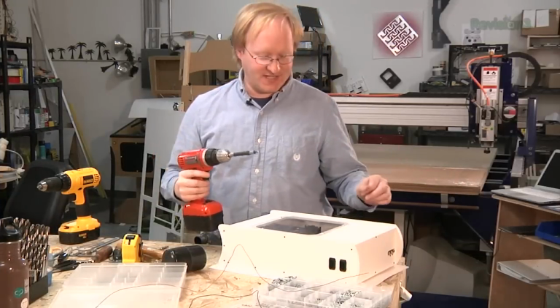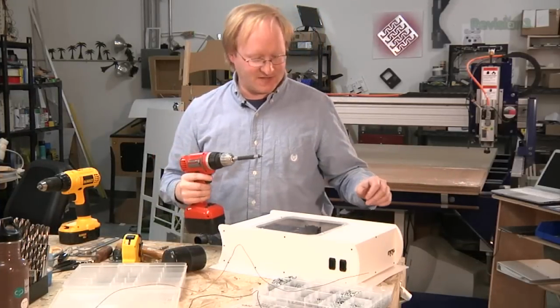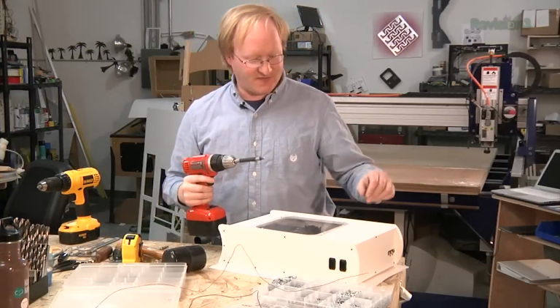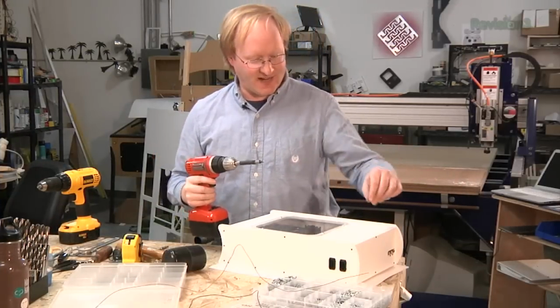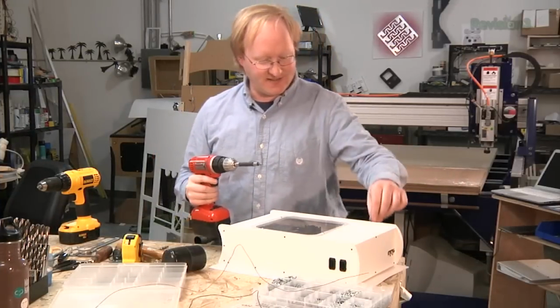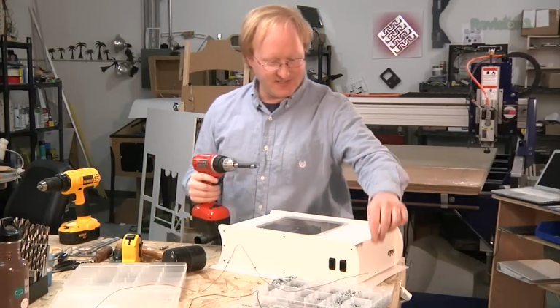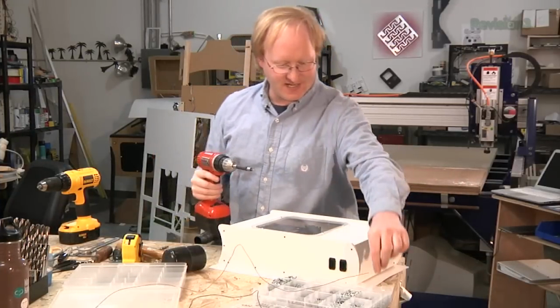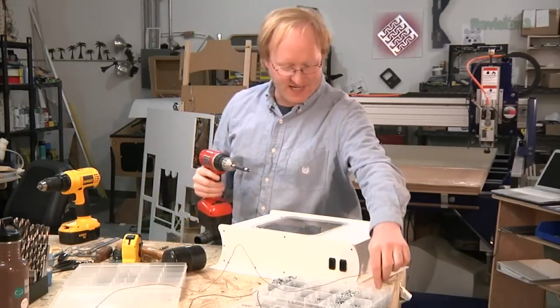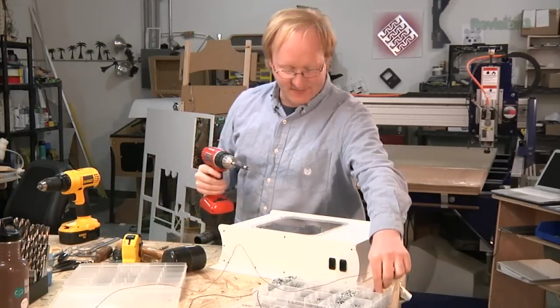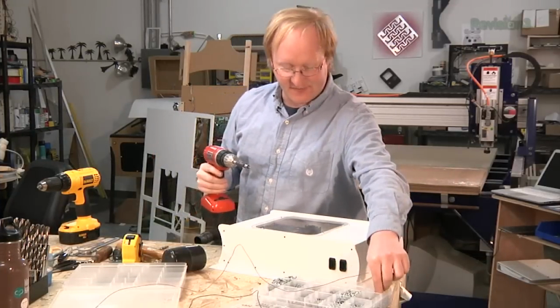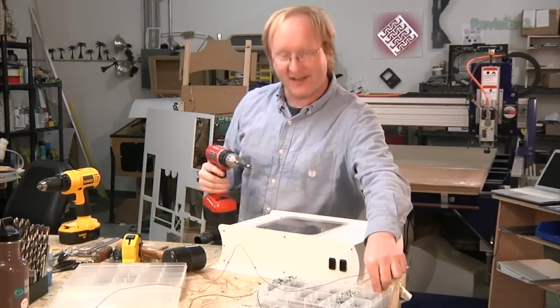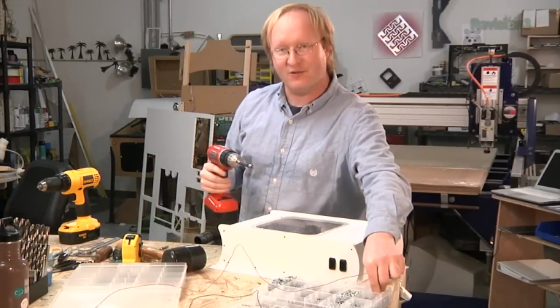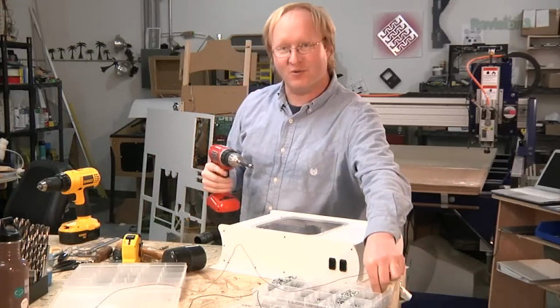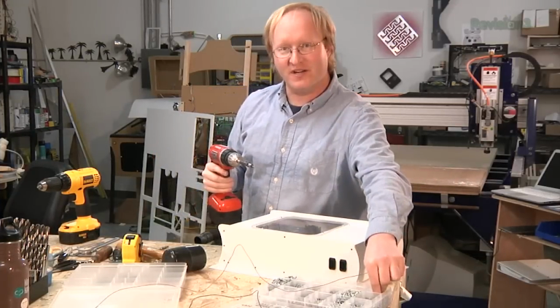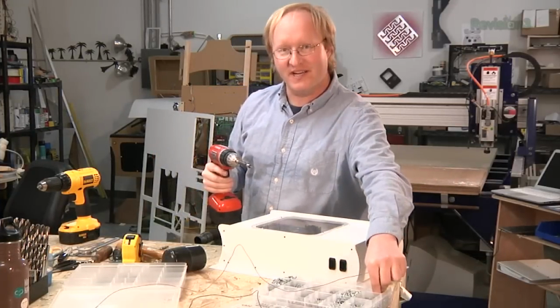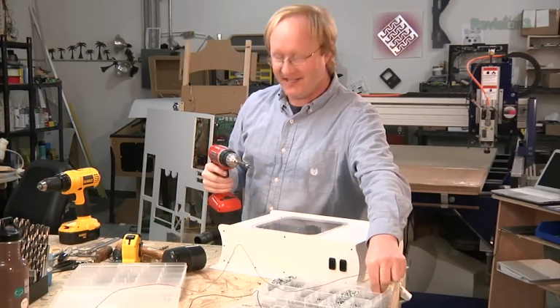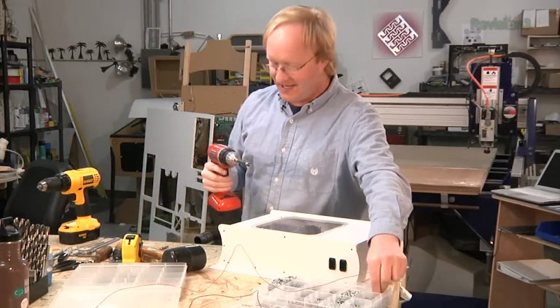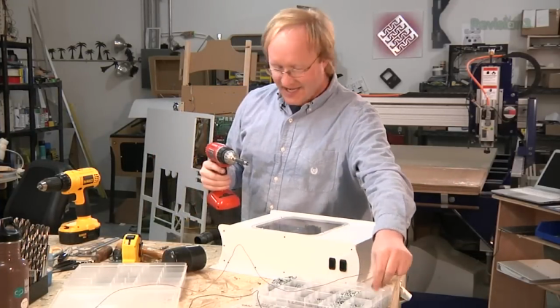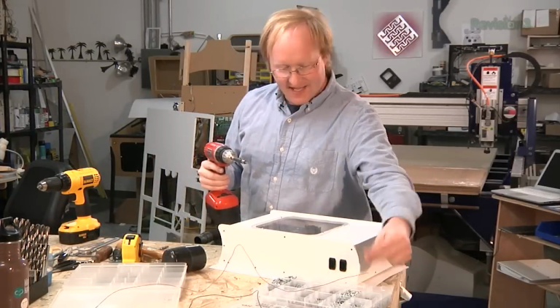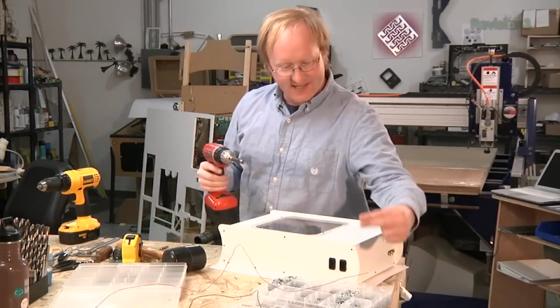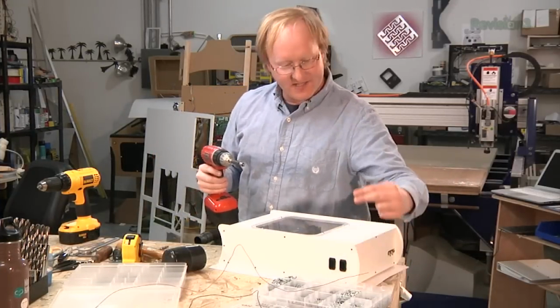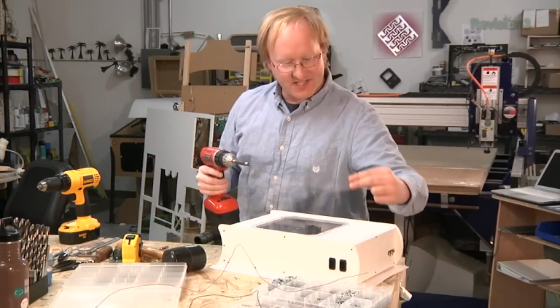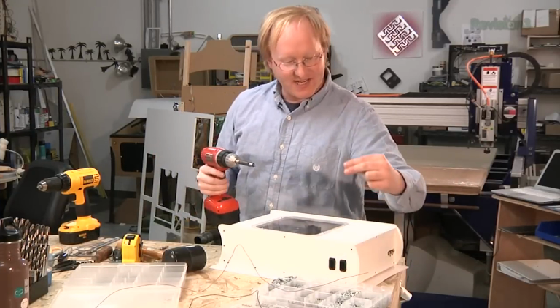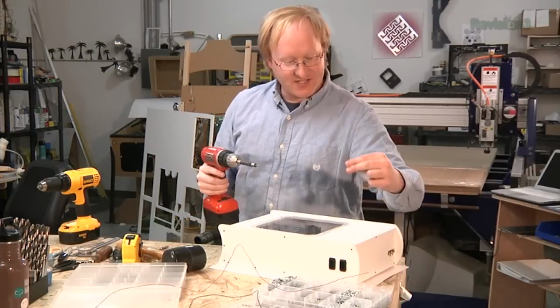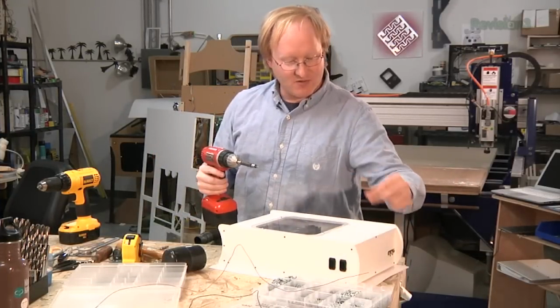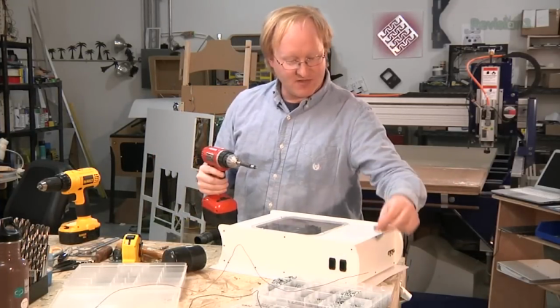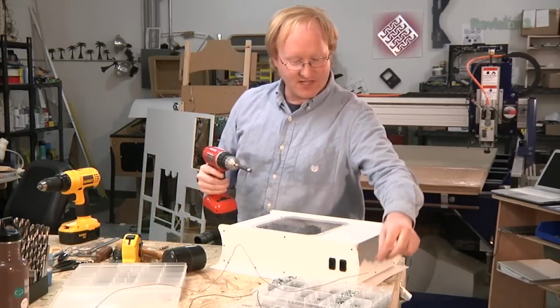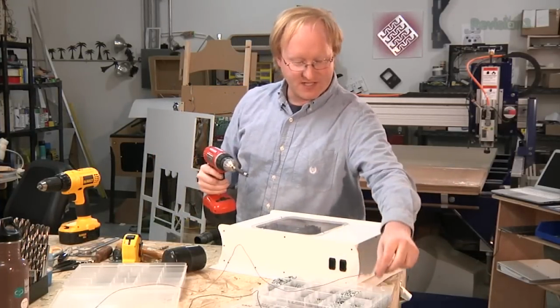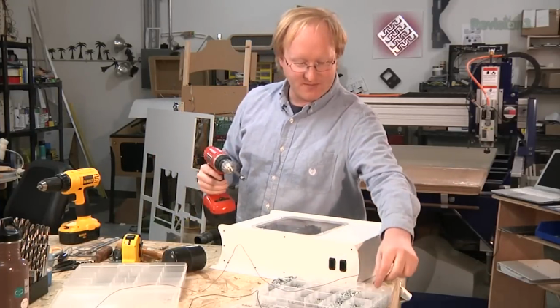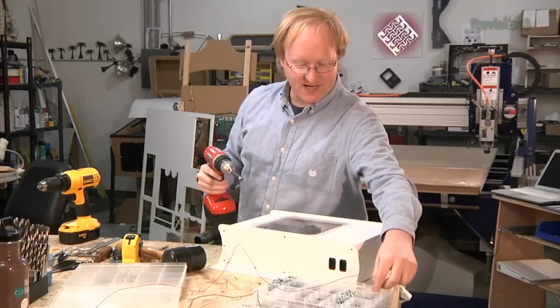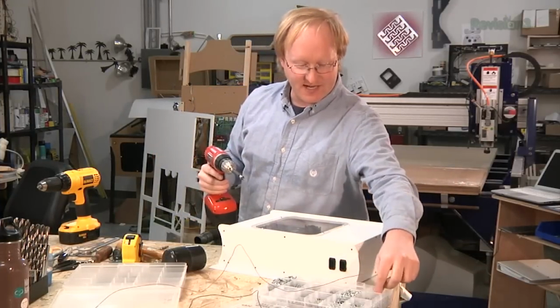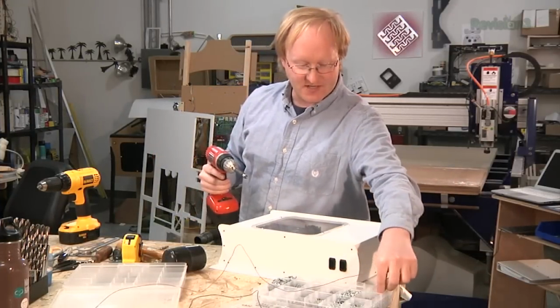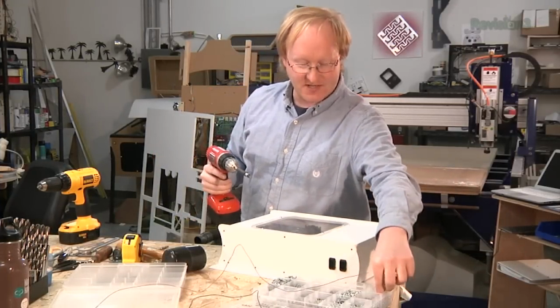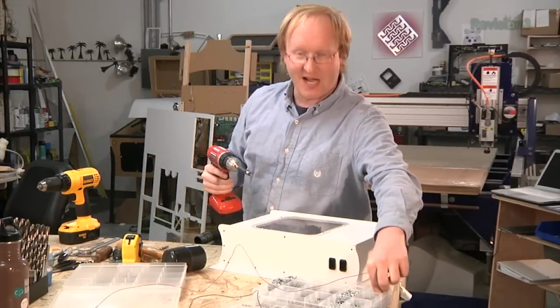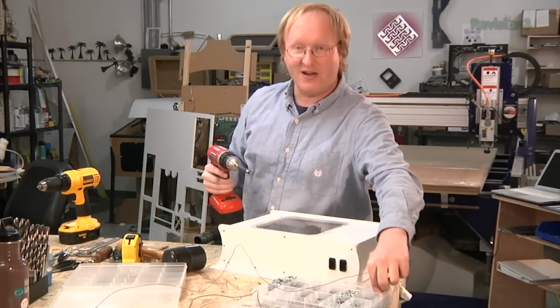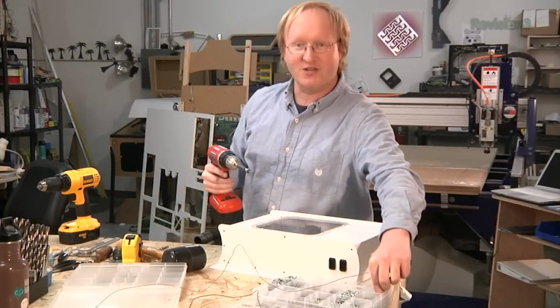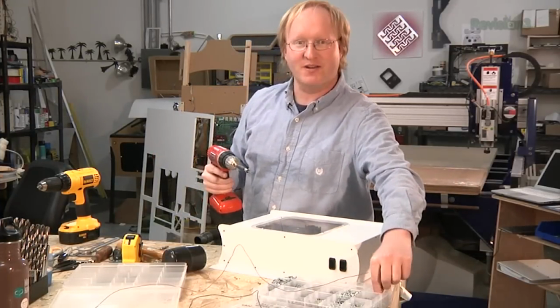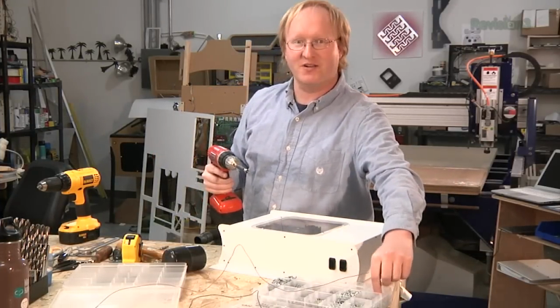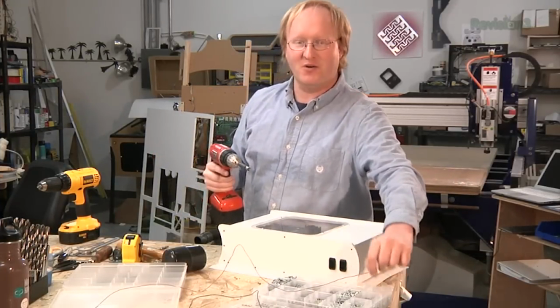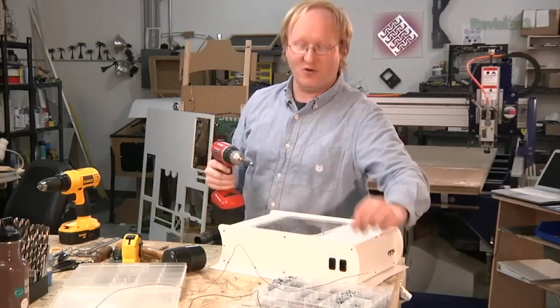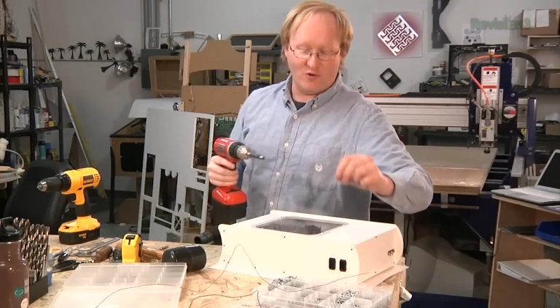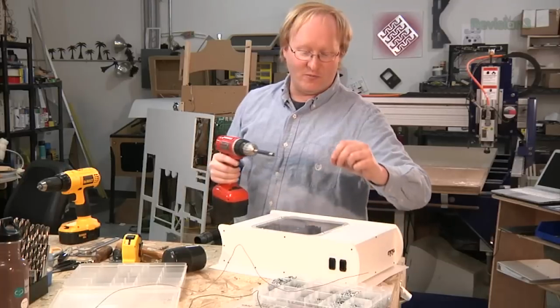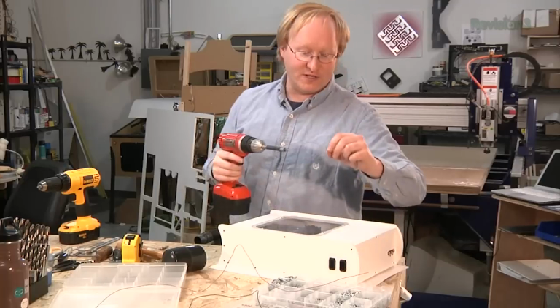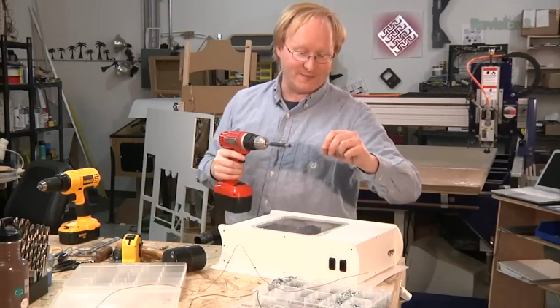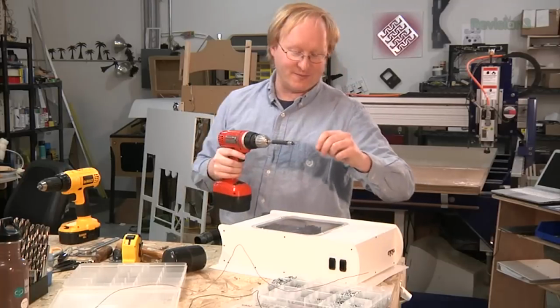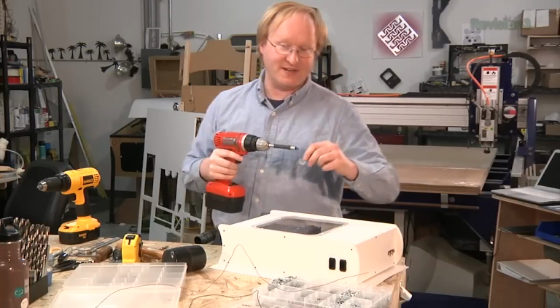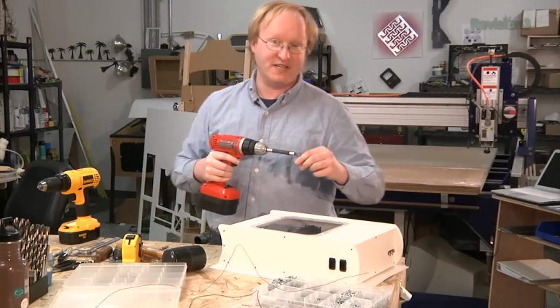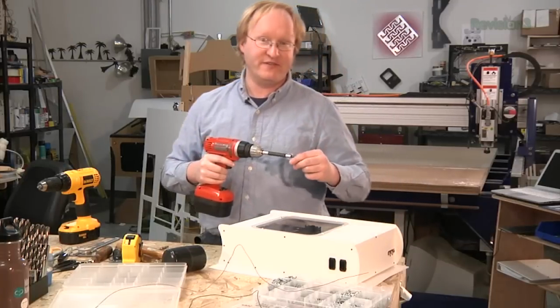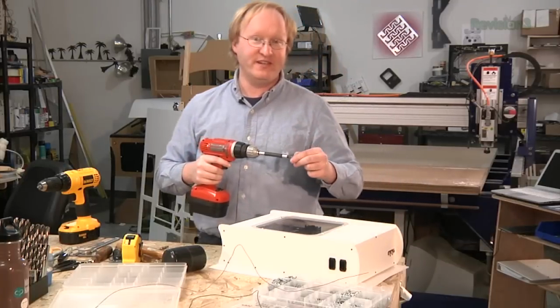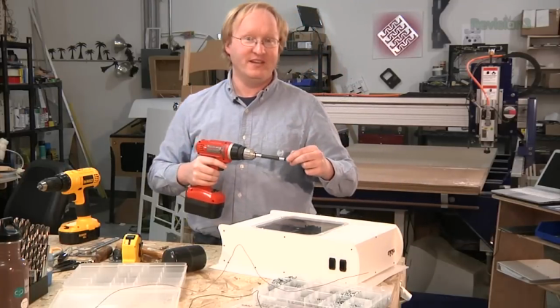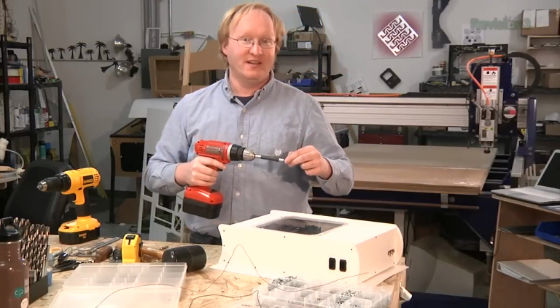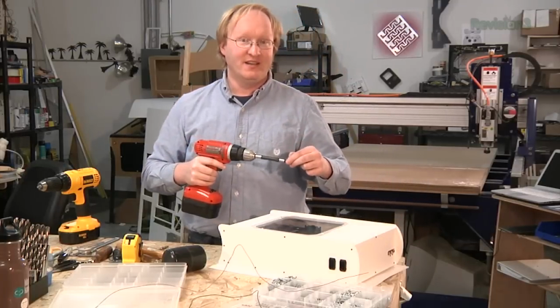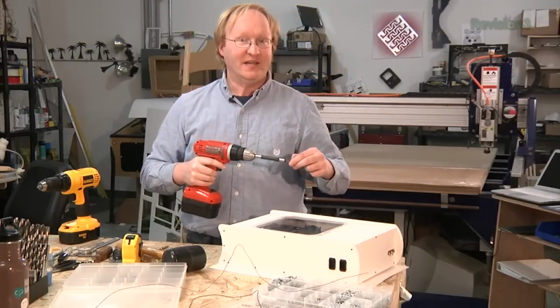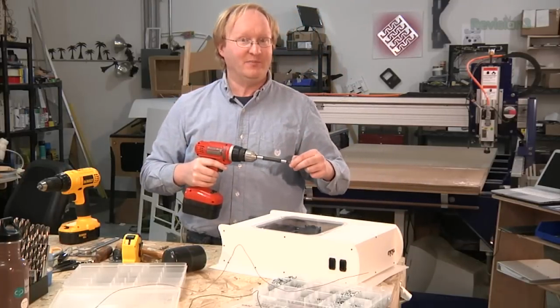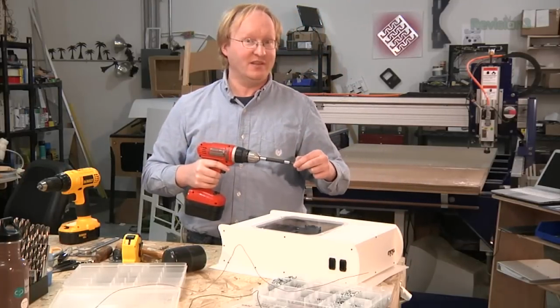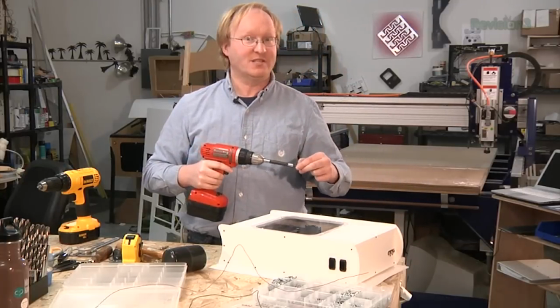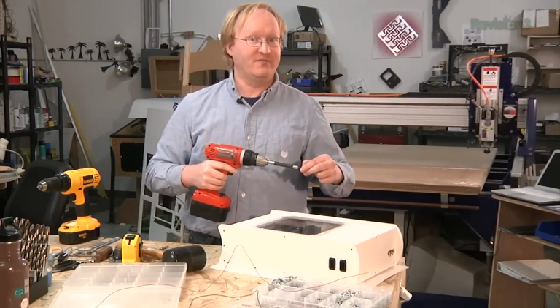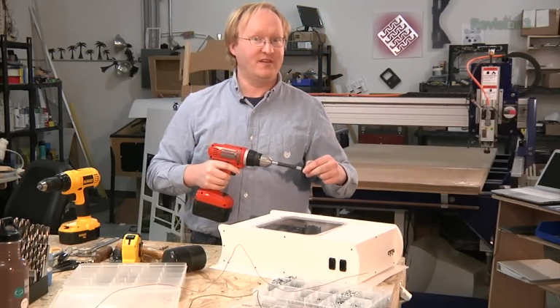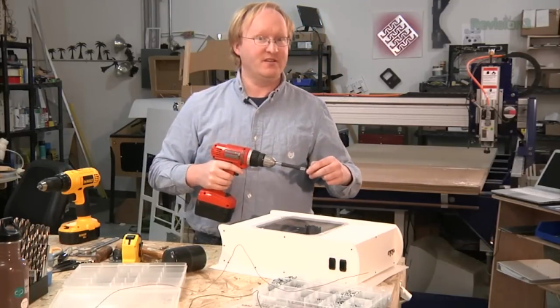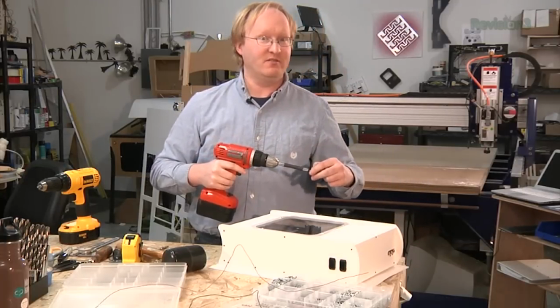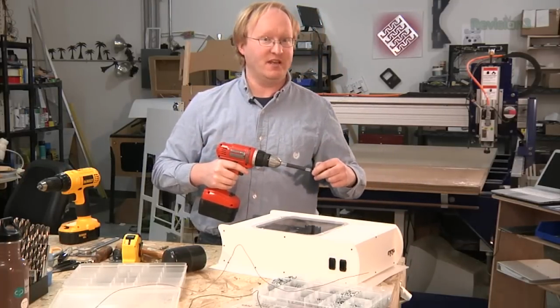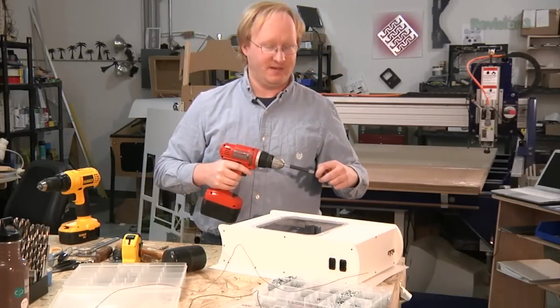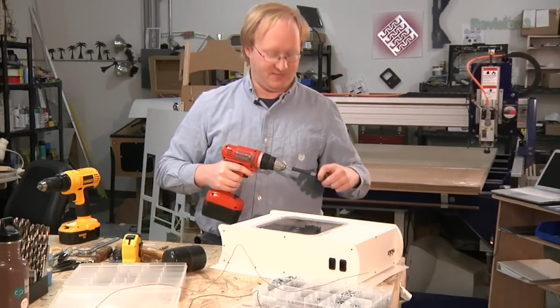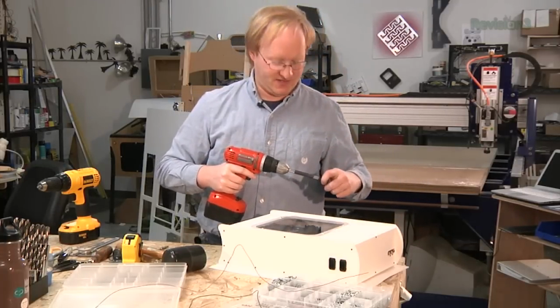This thing is finally done. We've got it working, and it's inside its own custom case. So now I just want to go home, hook it up to my TV, and play some video games.